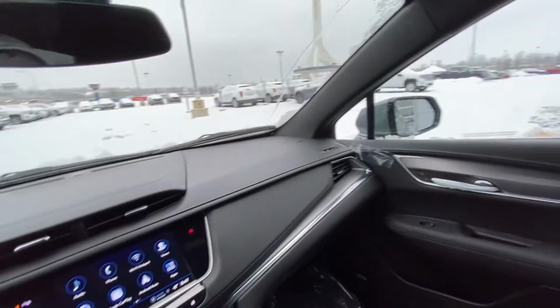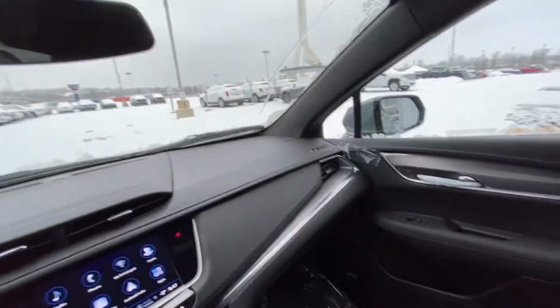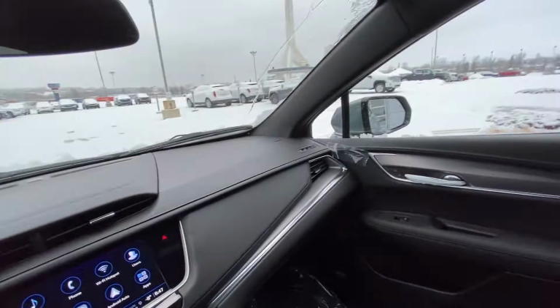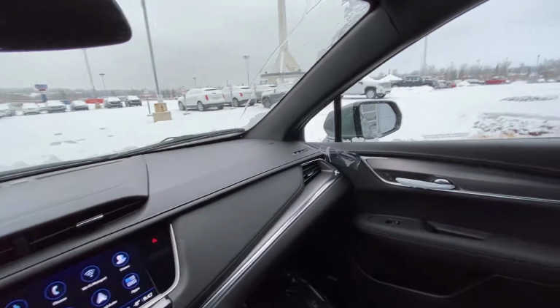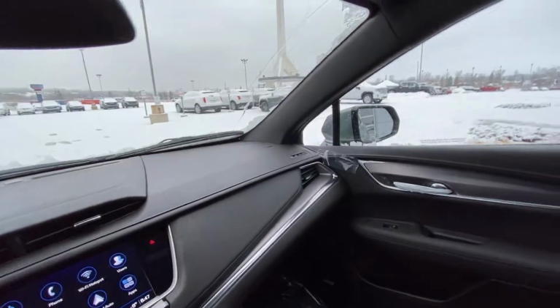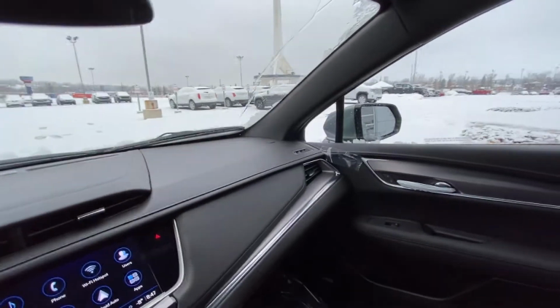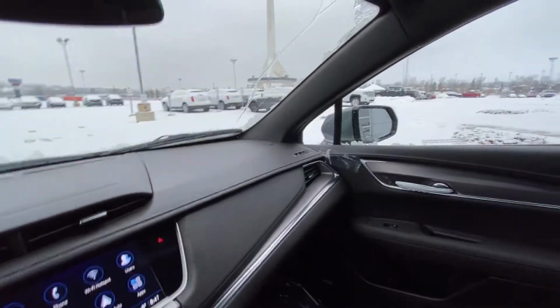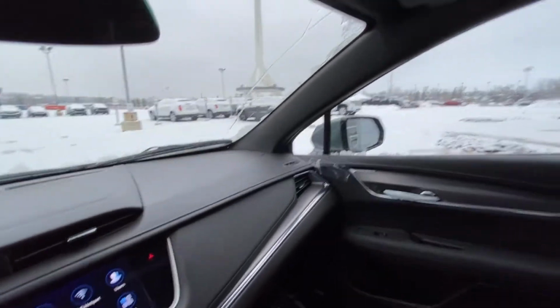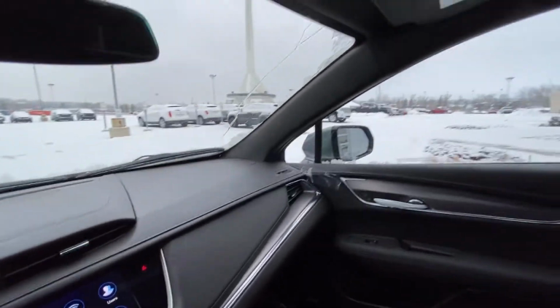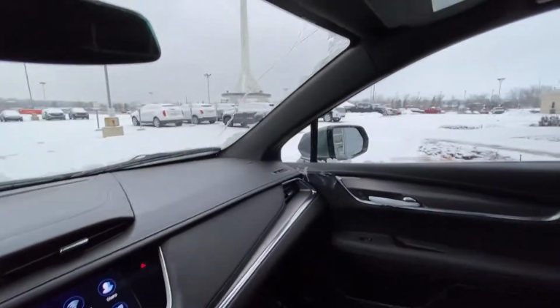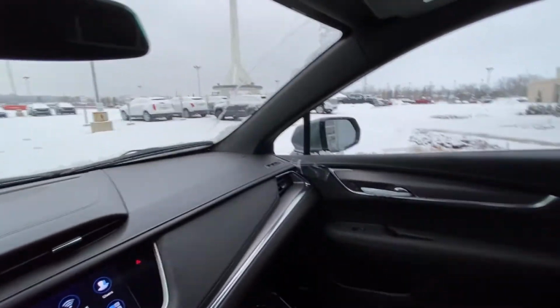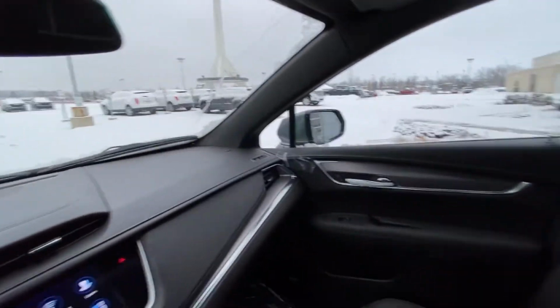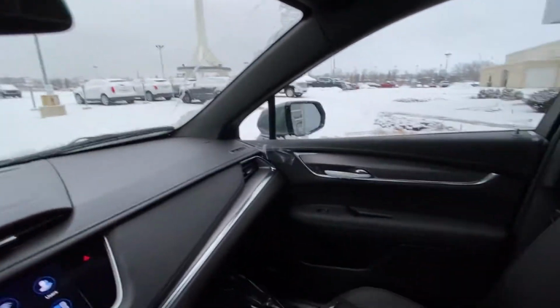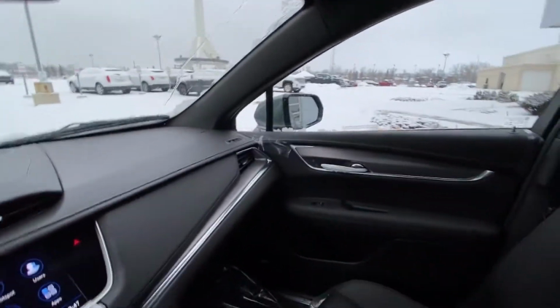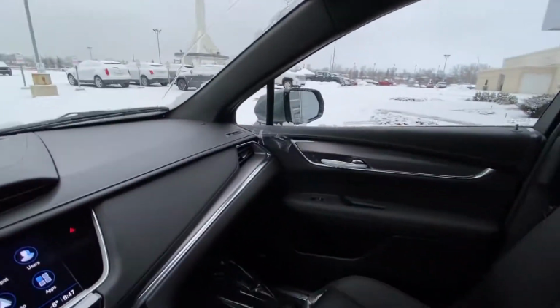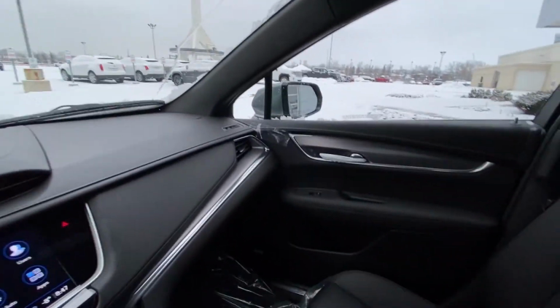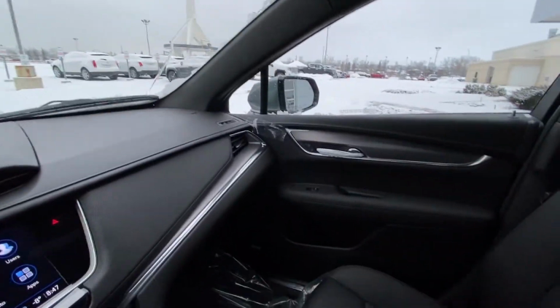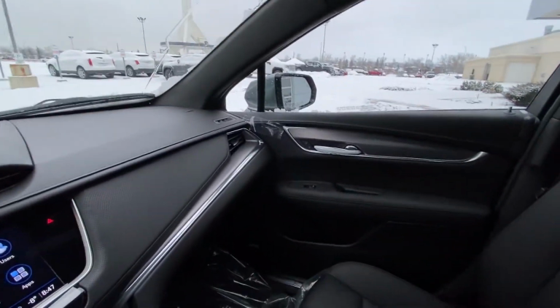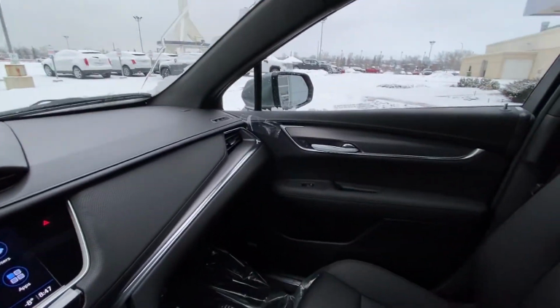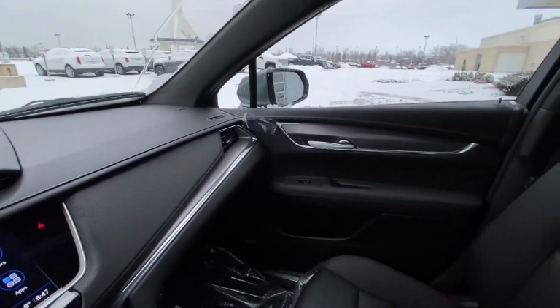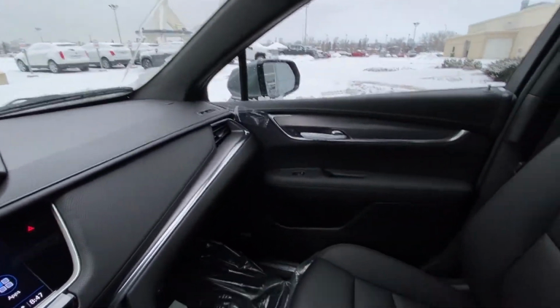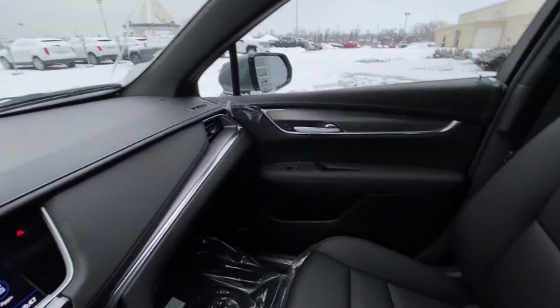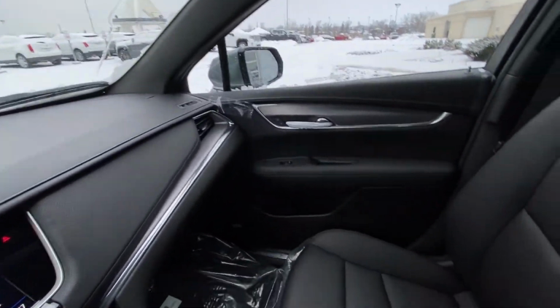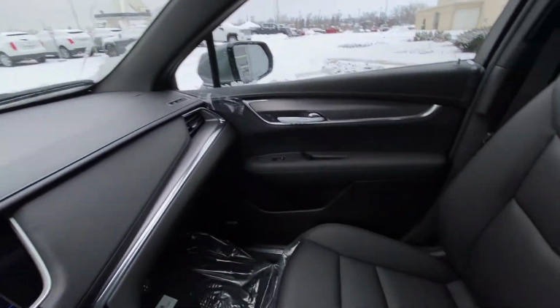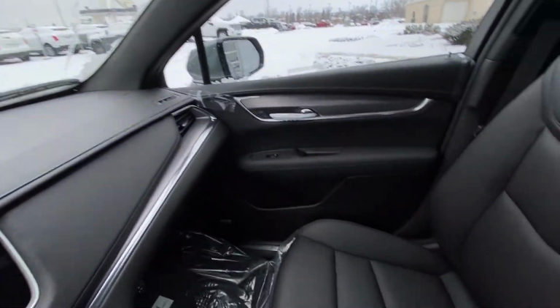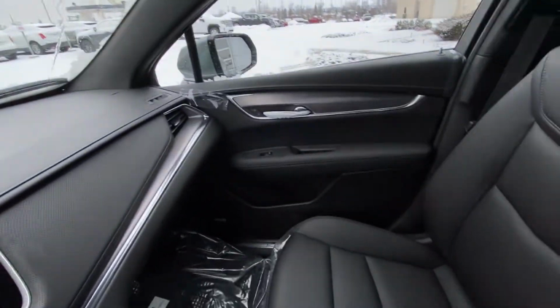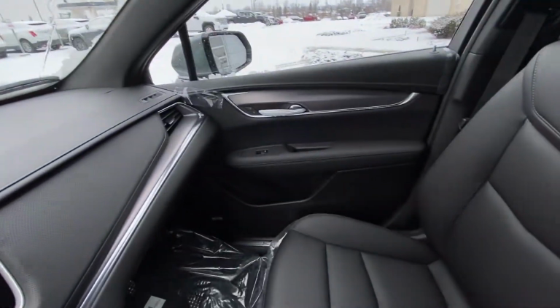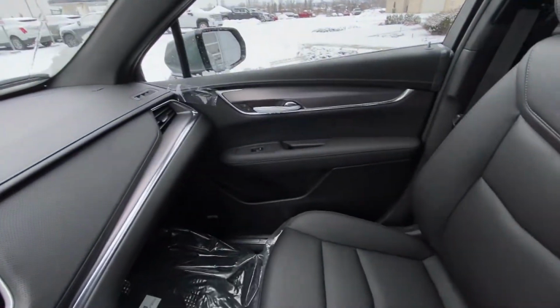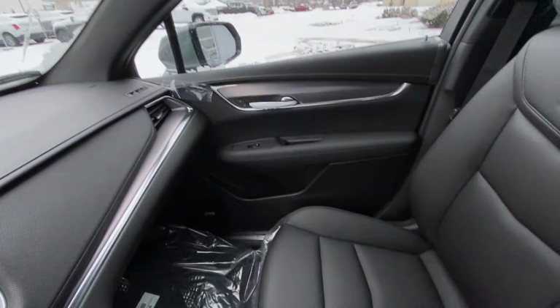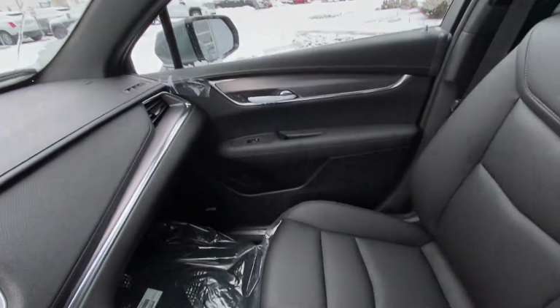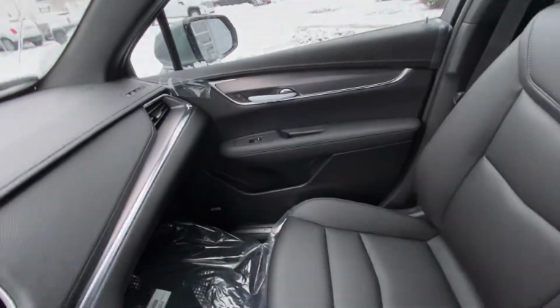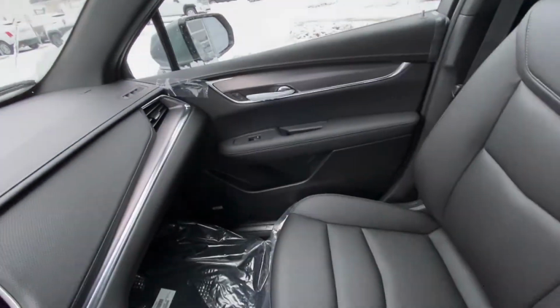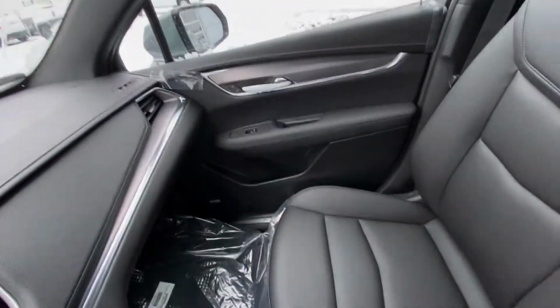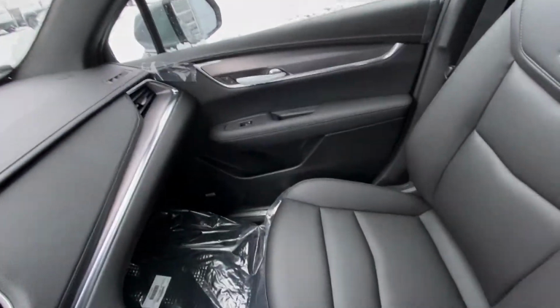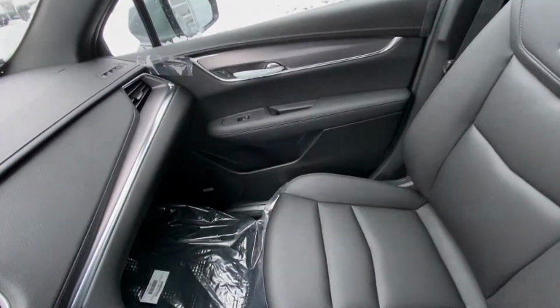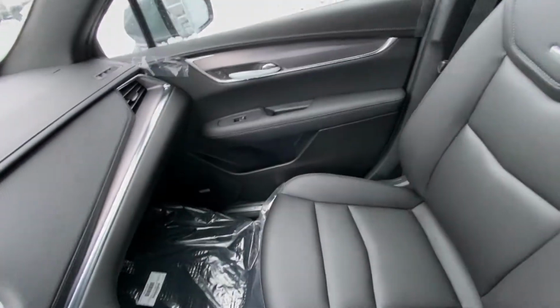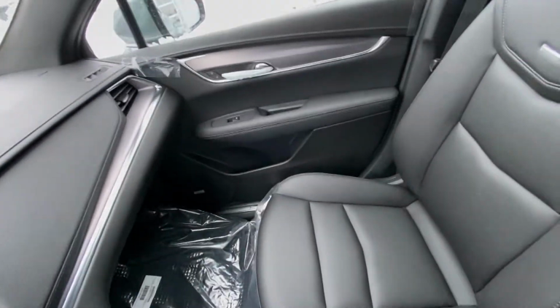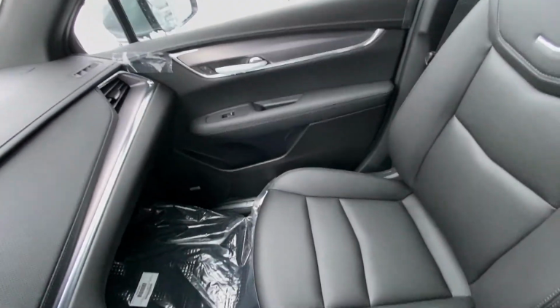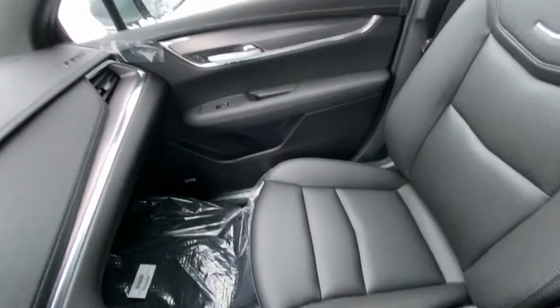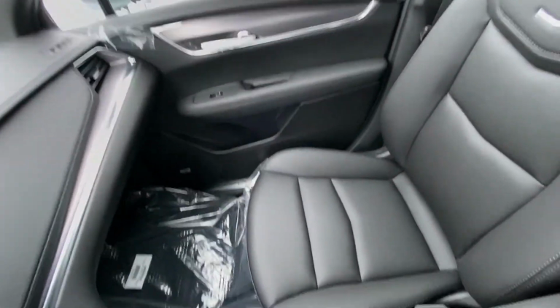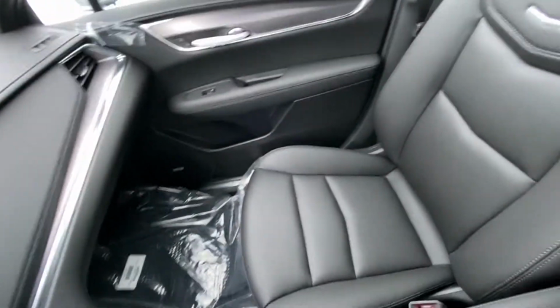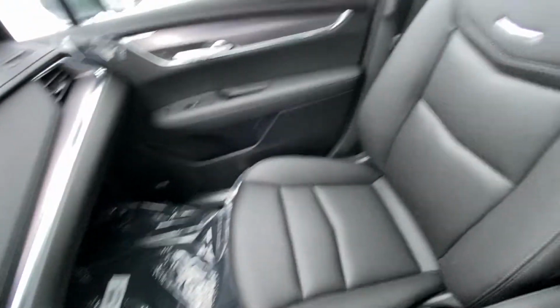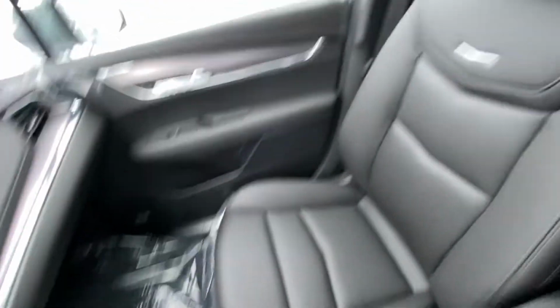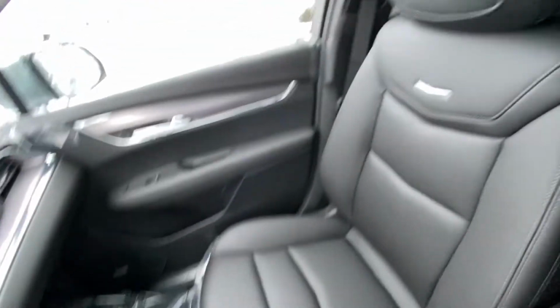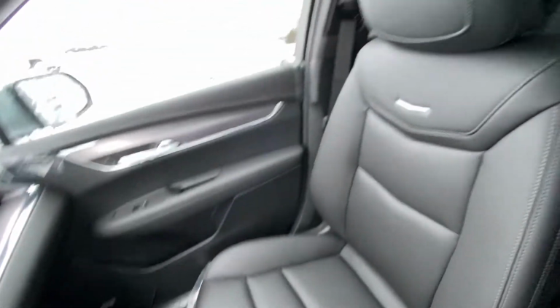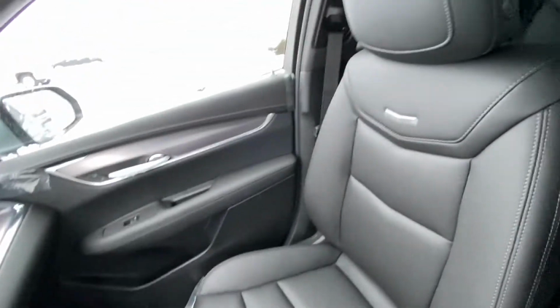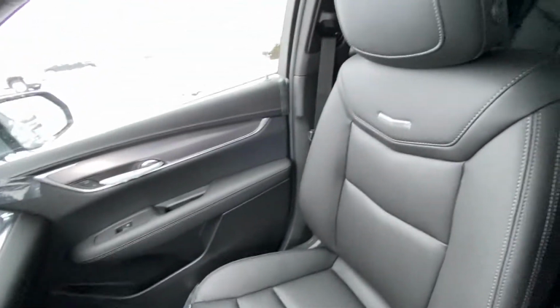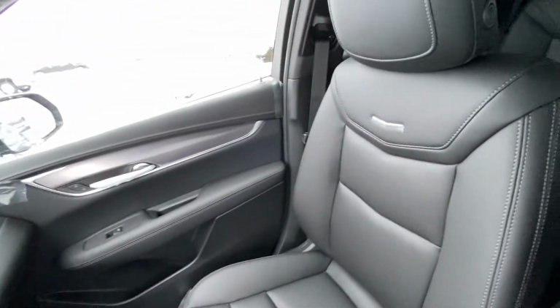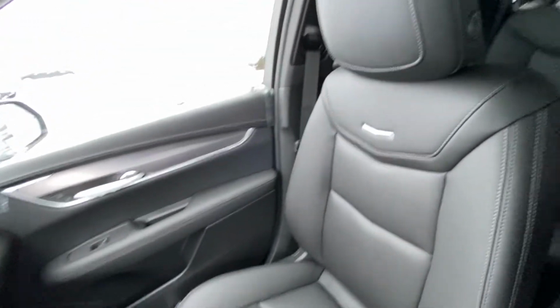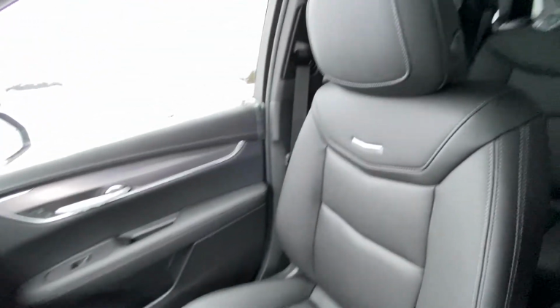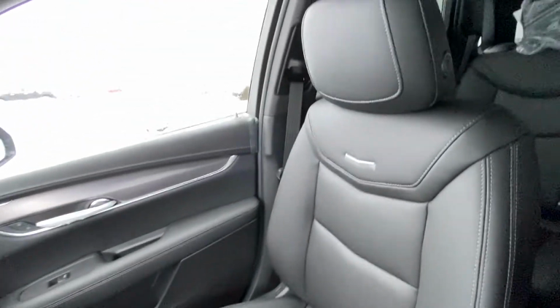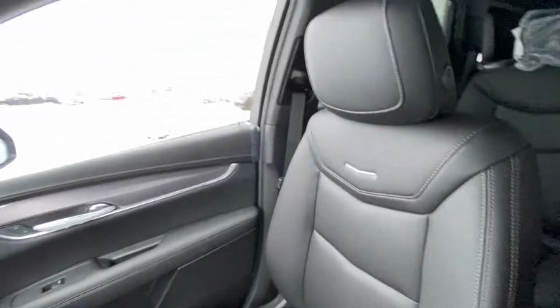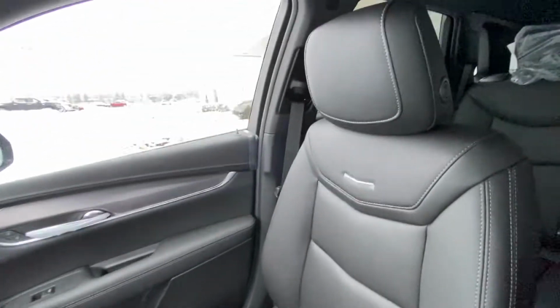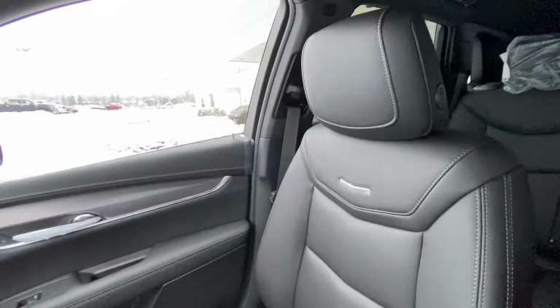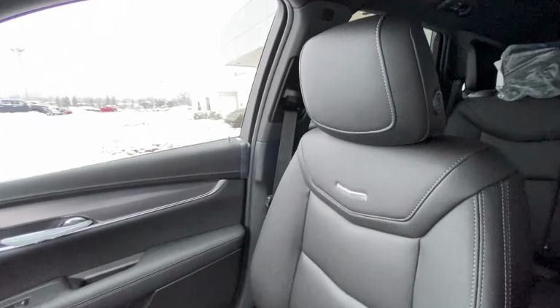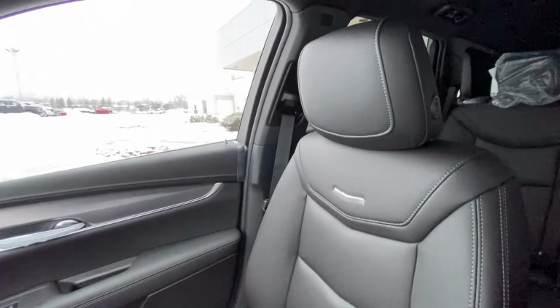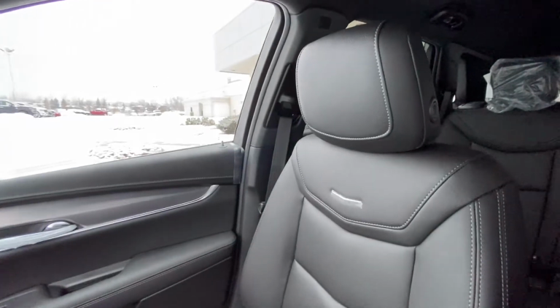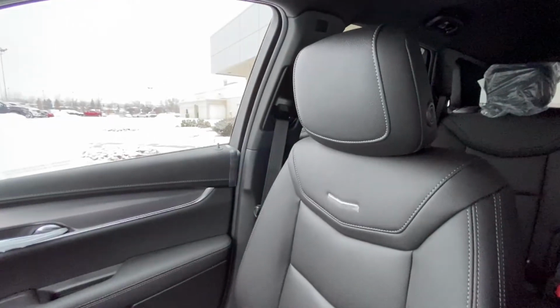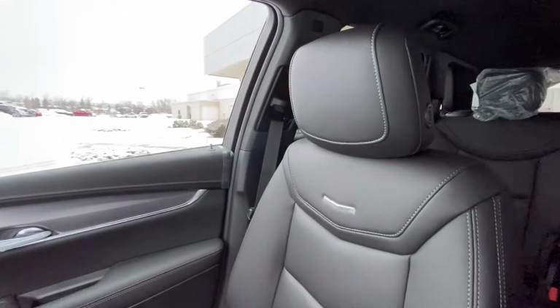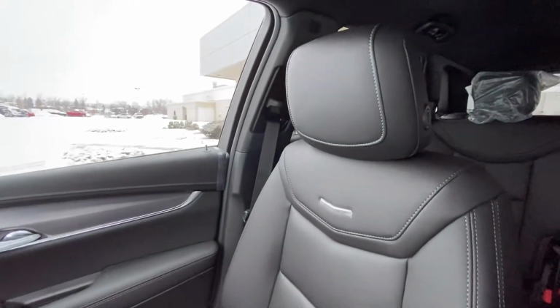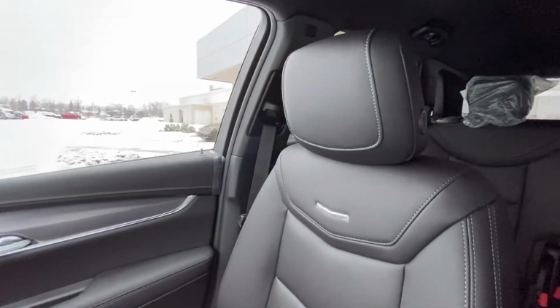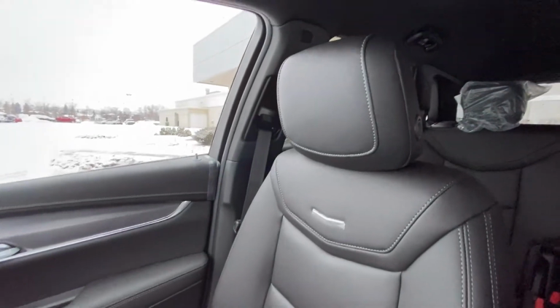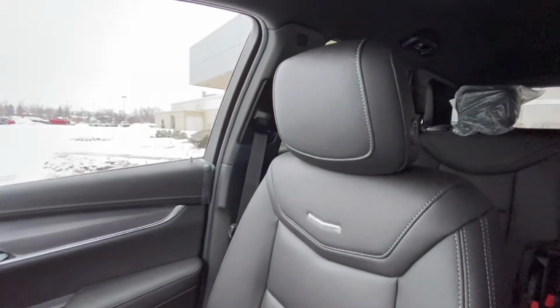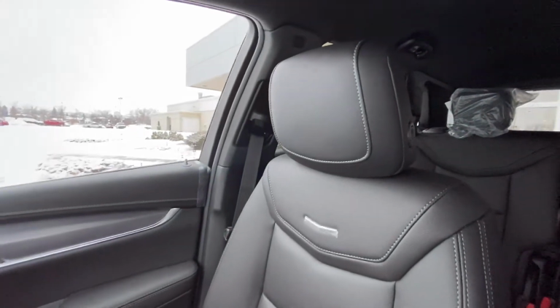The vehicle features an all-black interior with high-quality Bose audio and leather Cadillac XT5 seating.